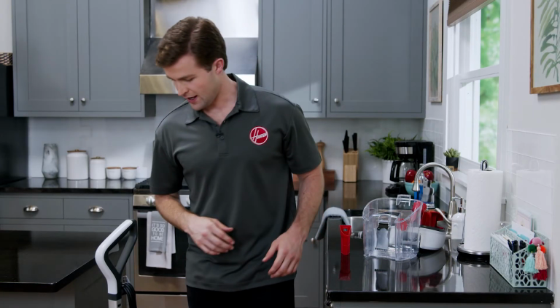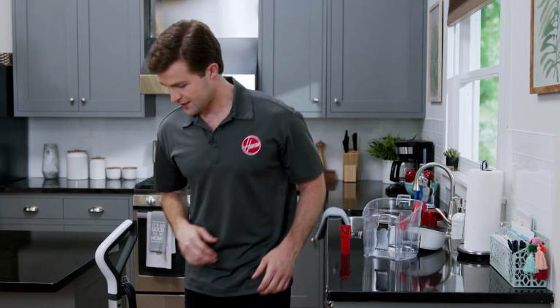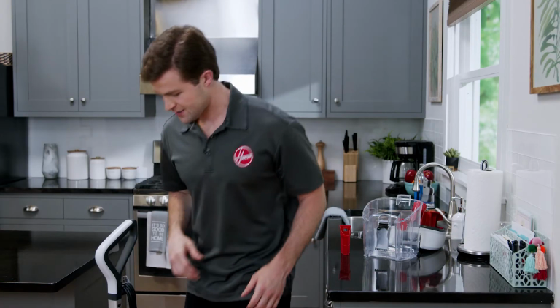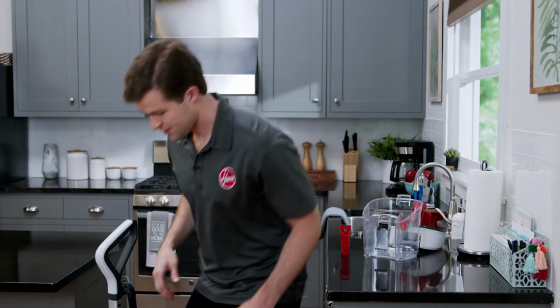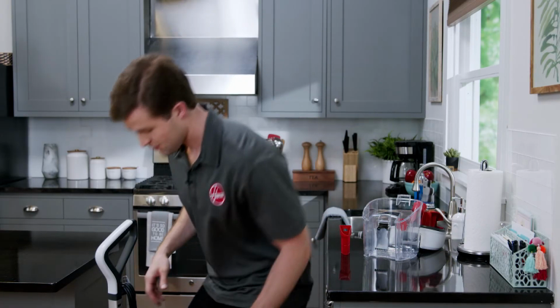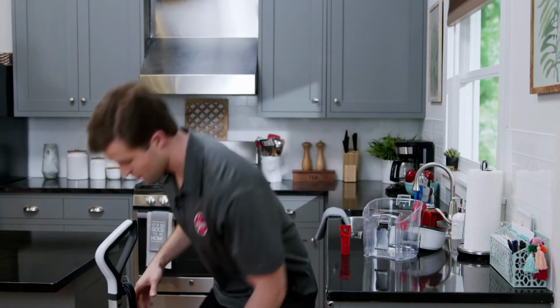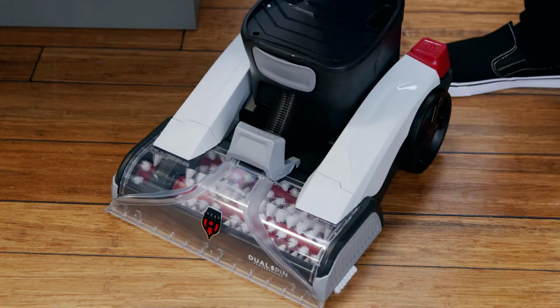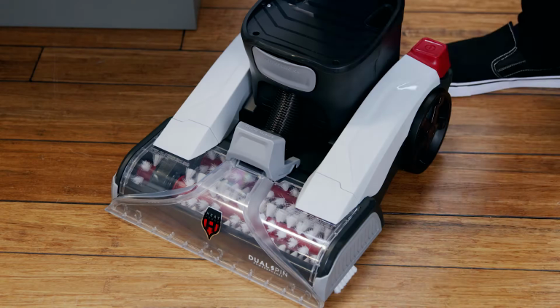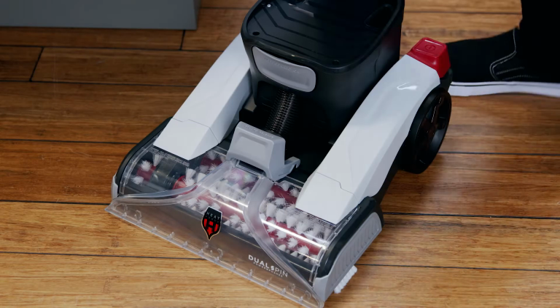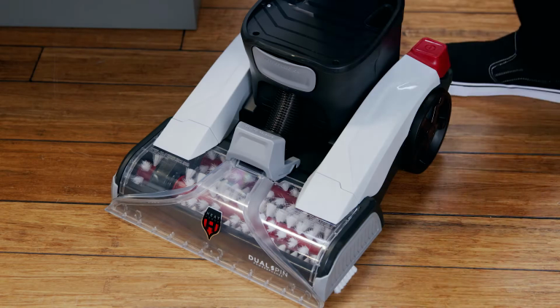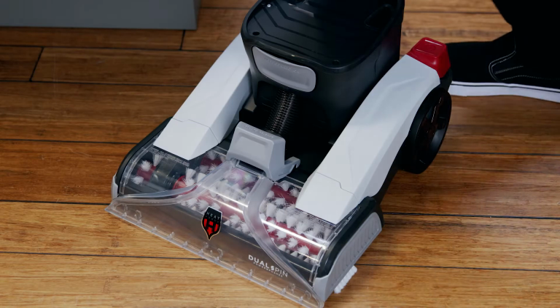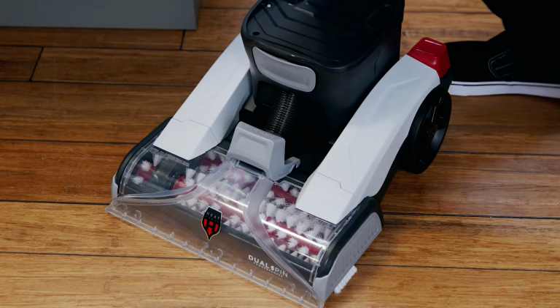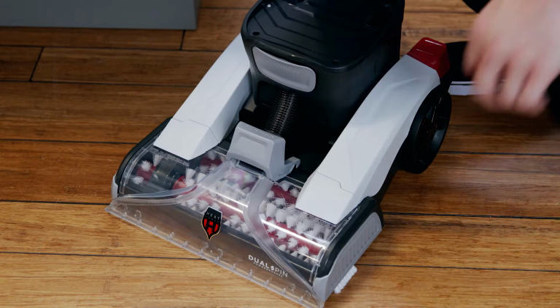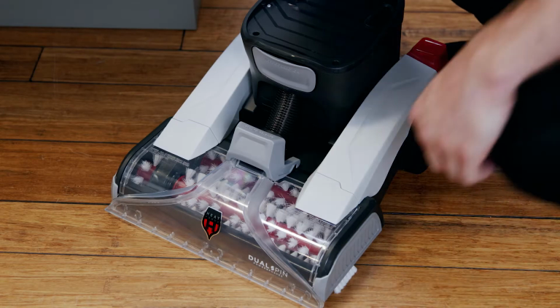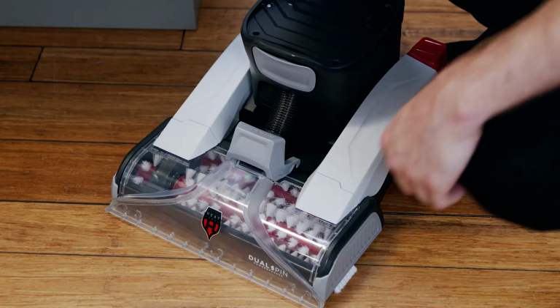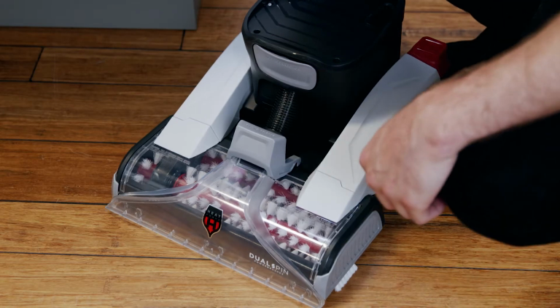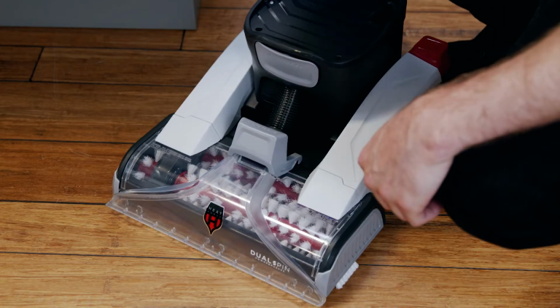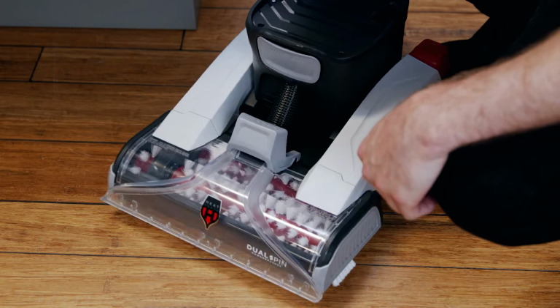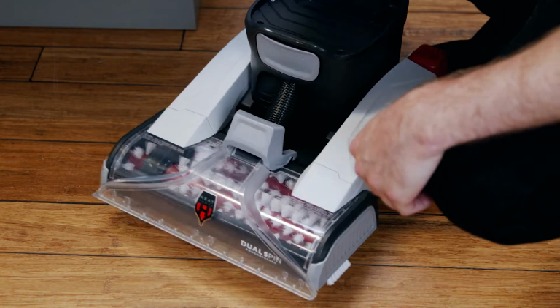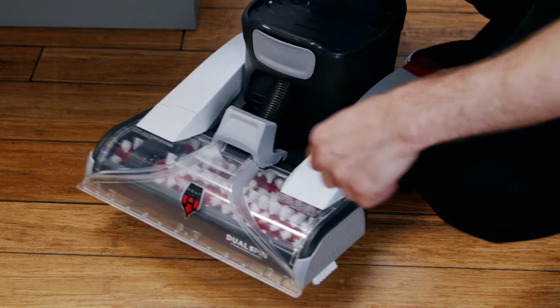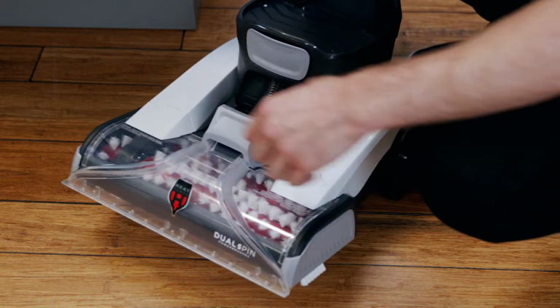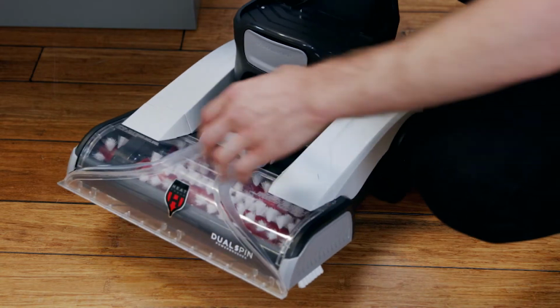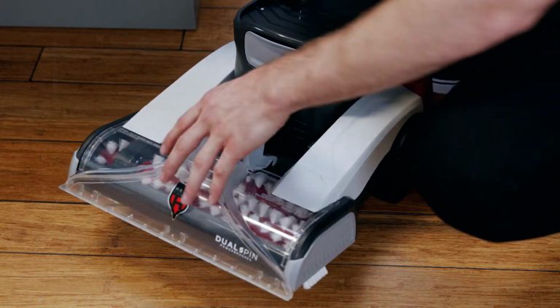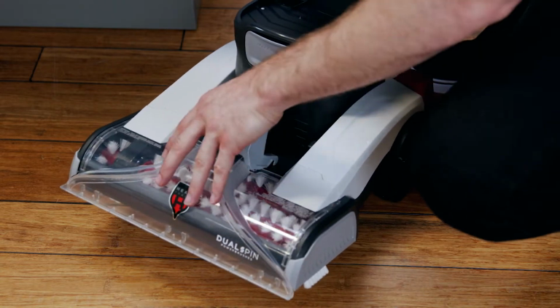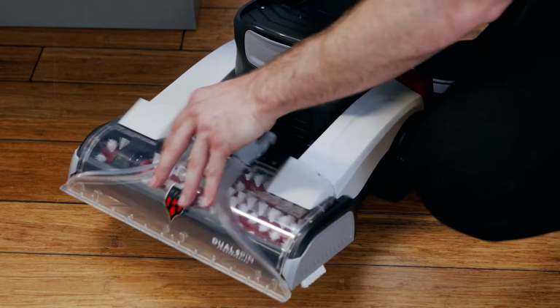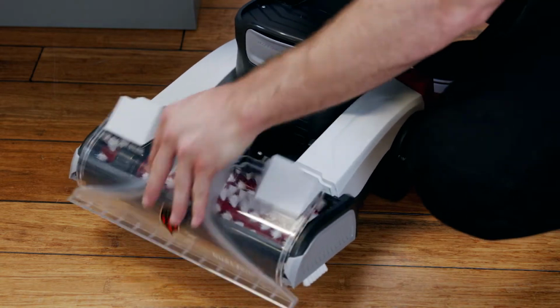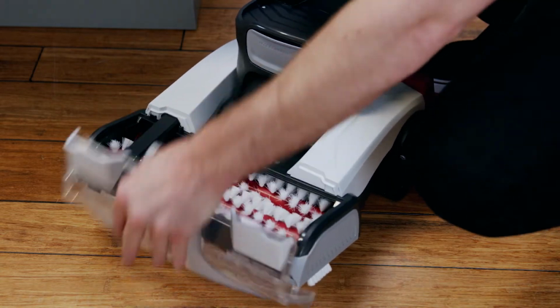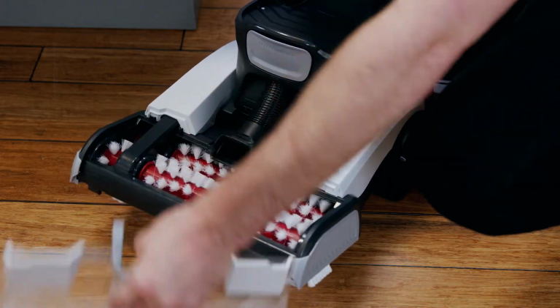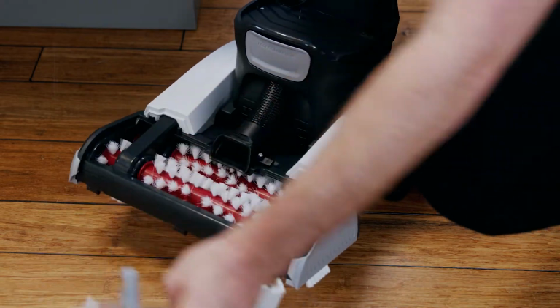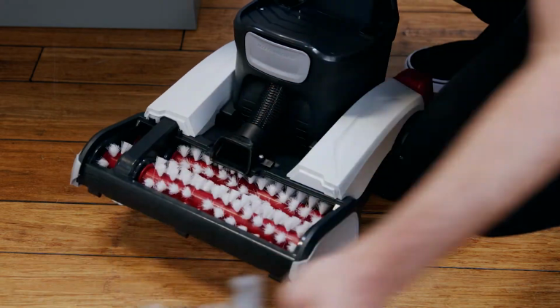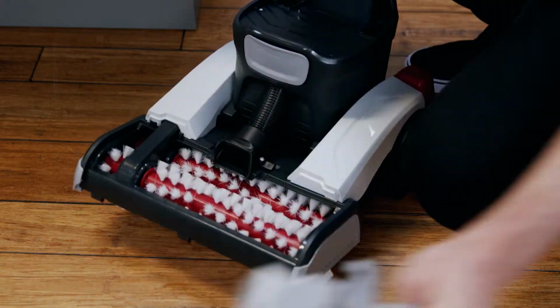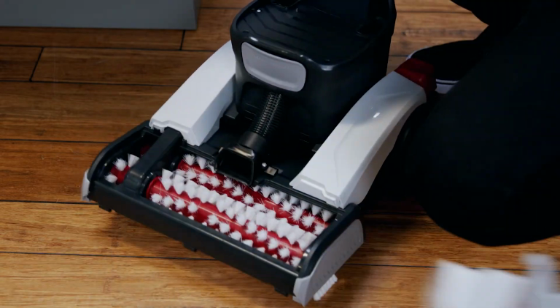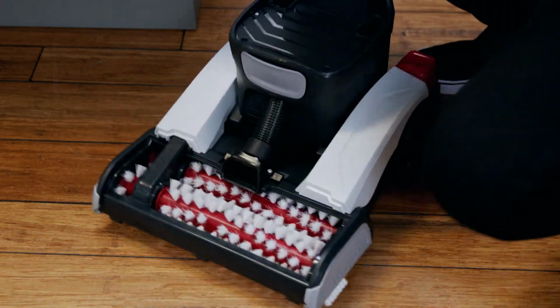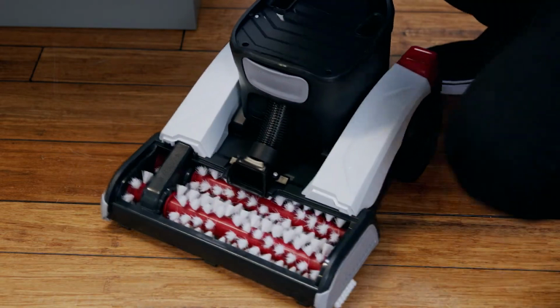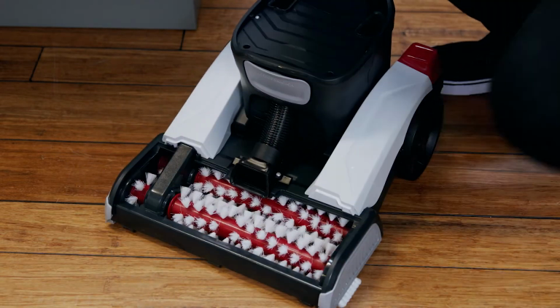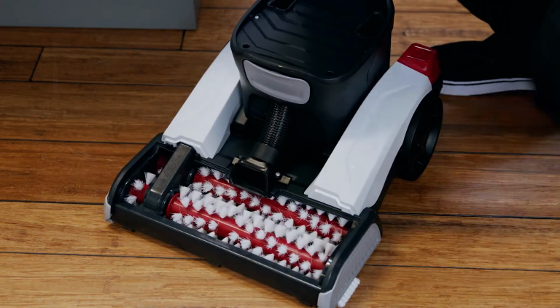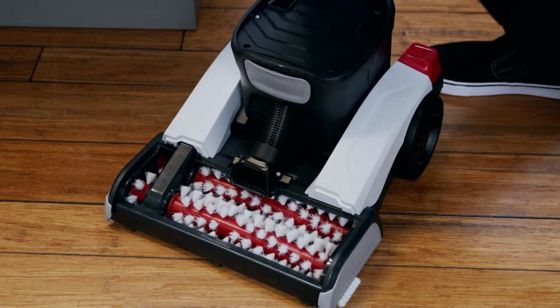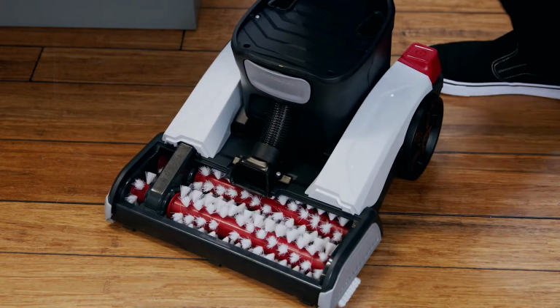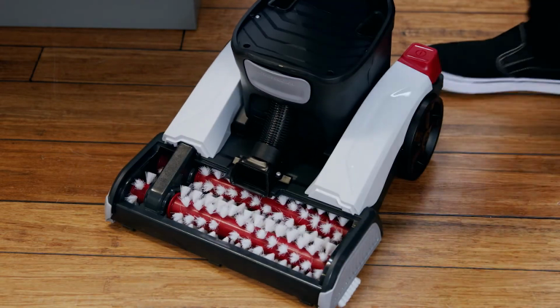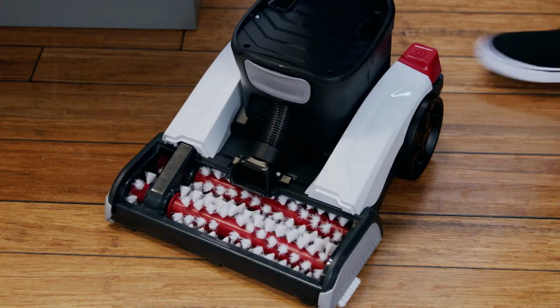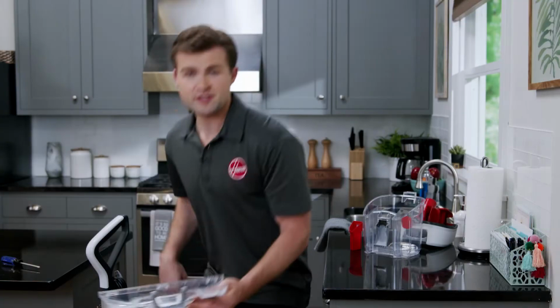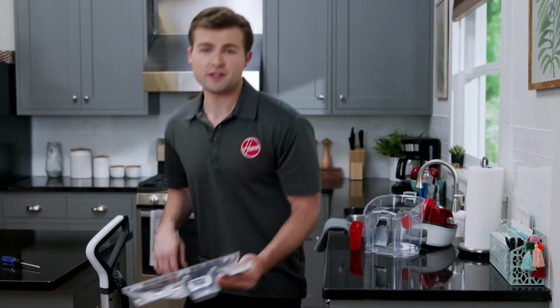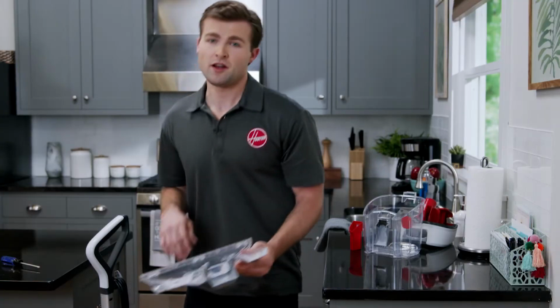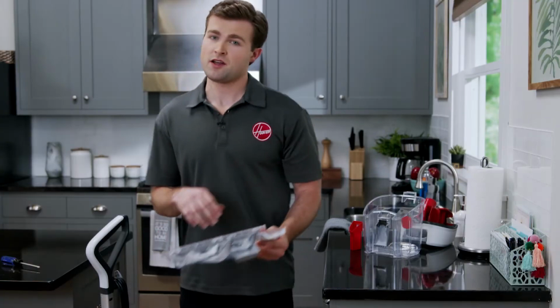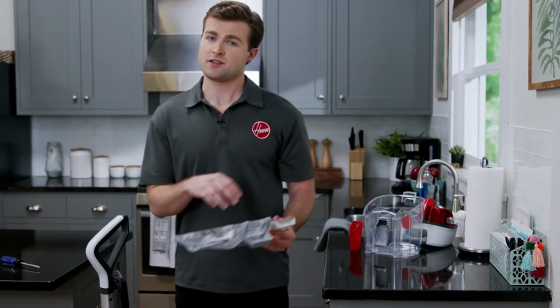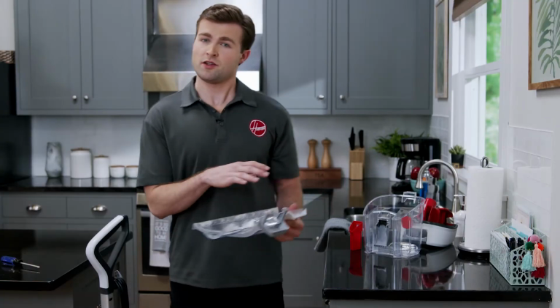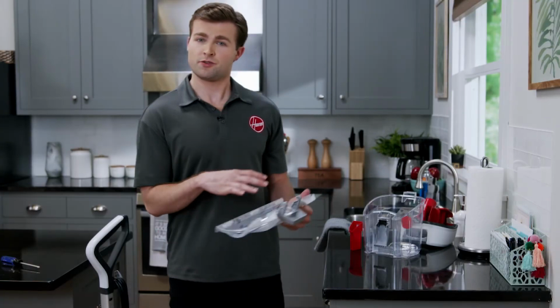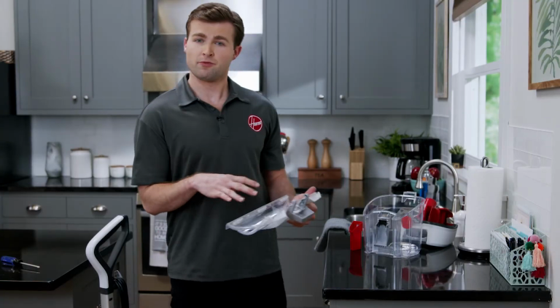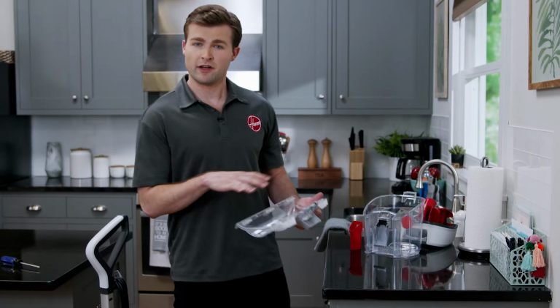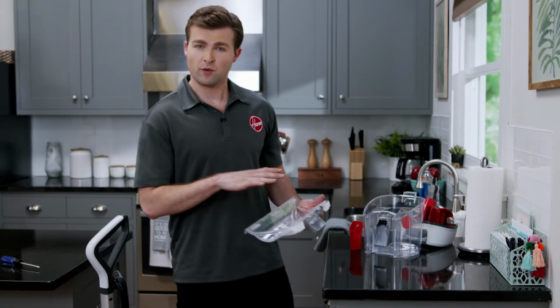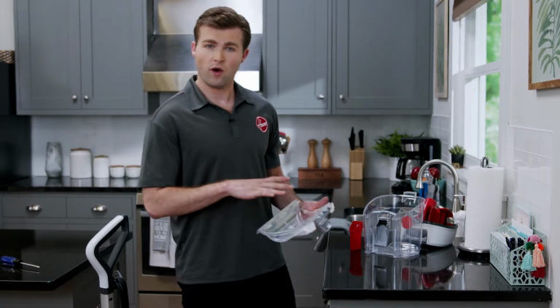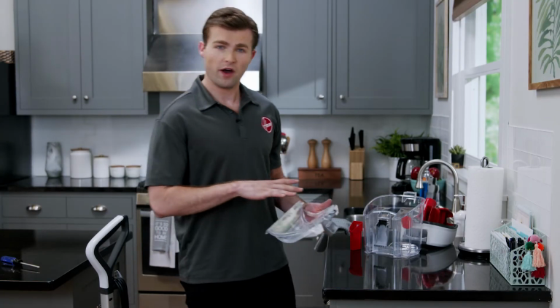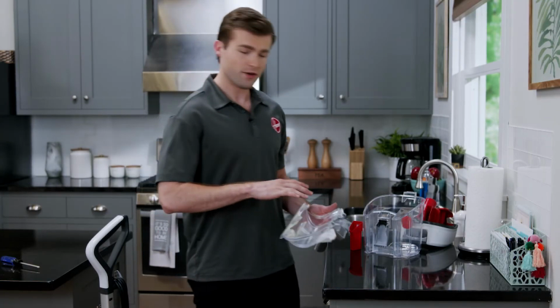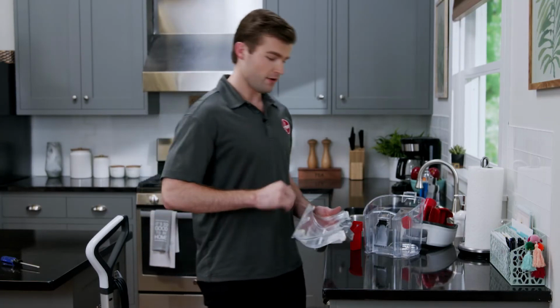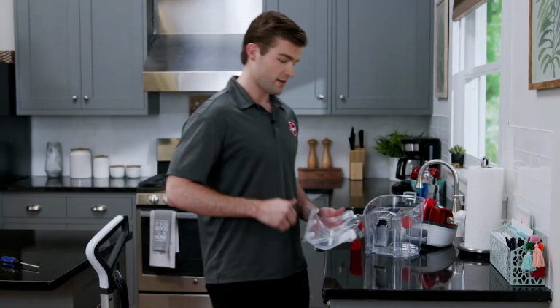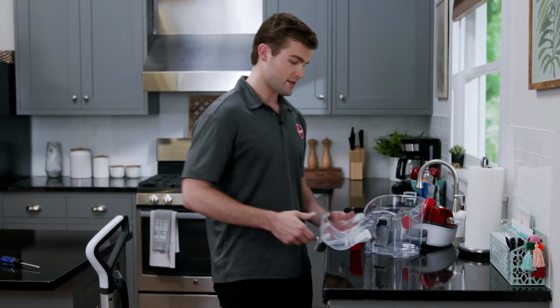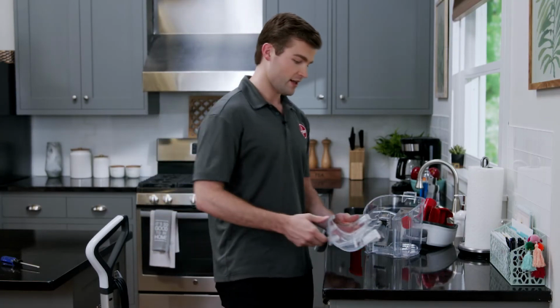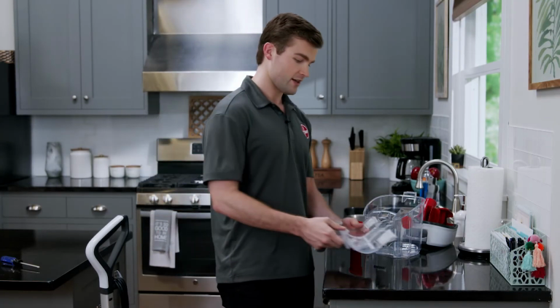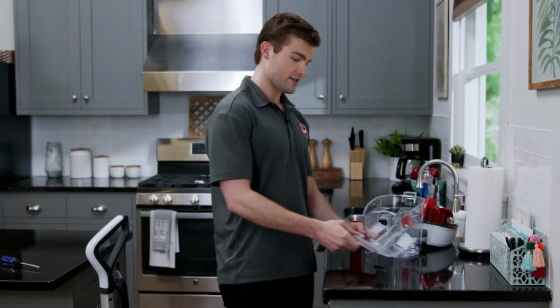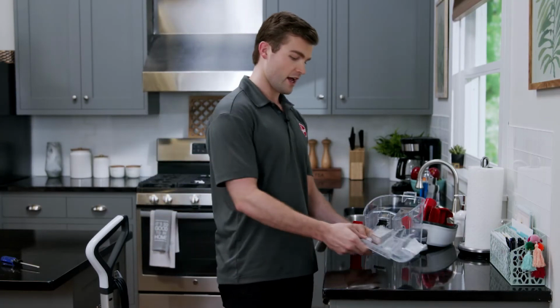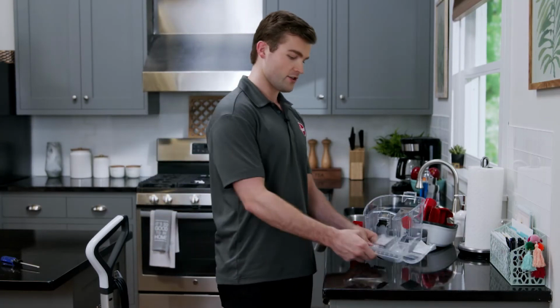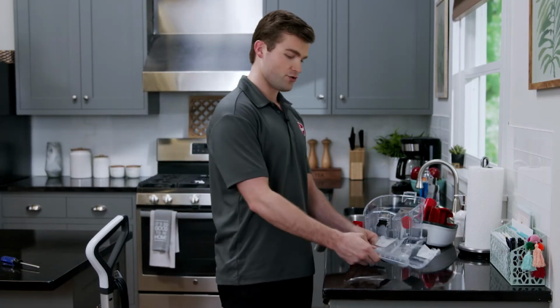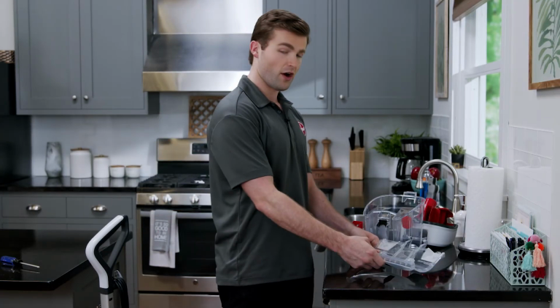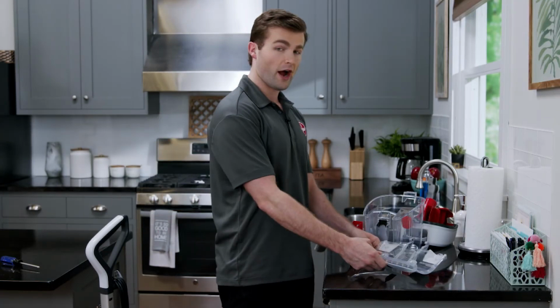Next, remove the nozzle by tilting the cleaner back and pulling this latch. Rinse the nozzle under running water and set it aside to dry.